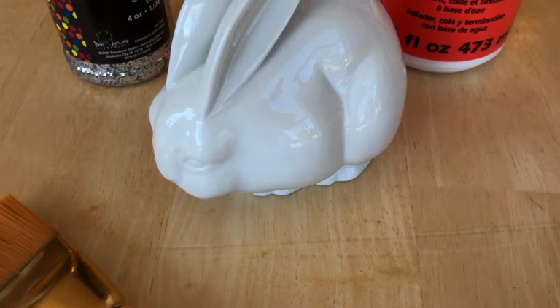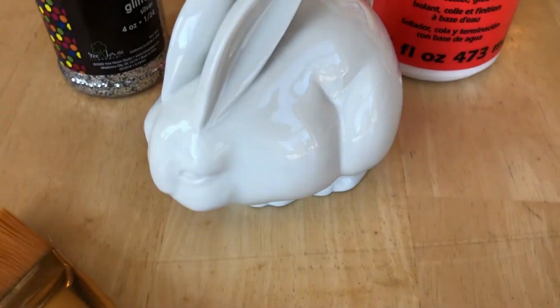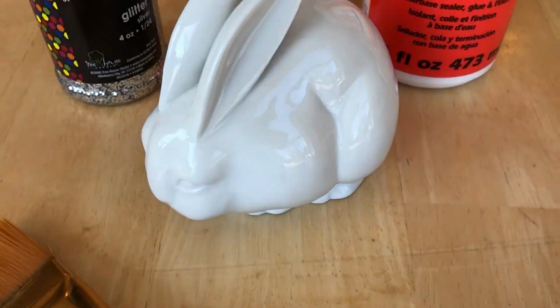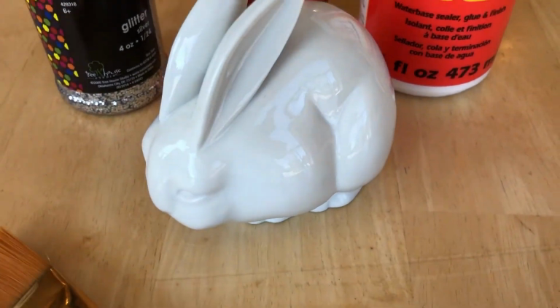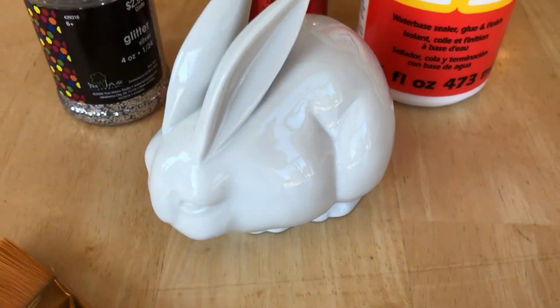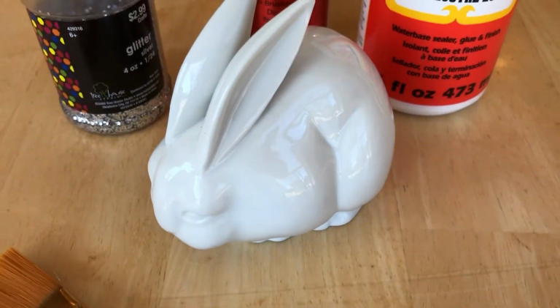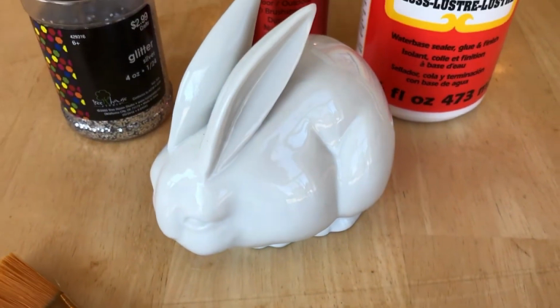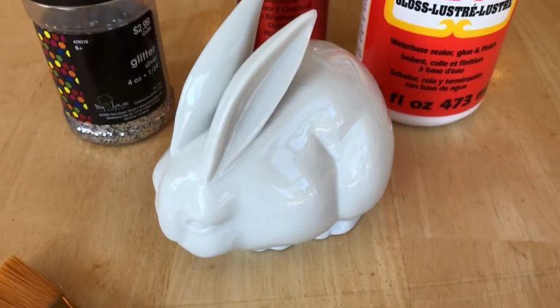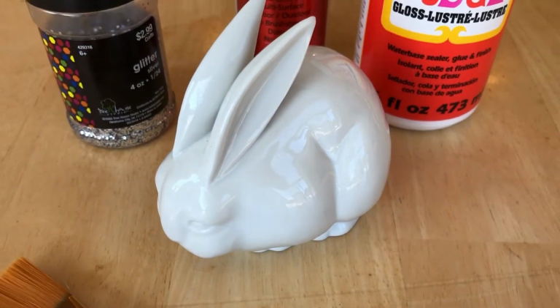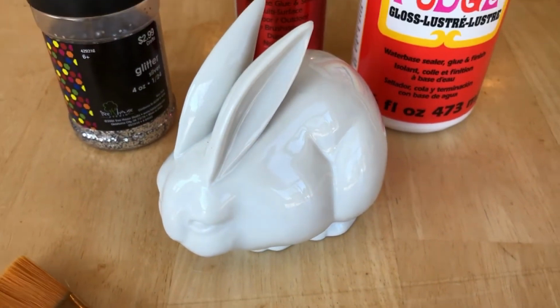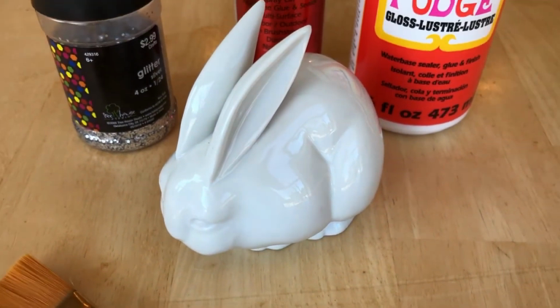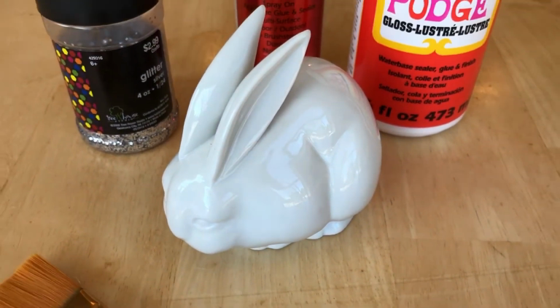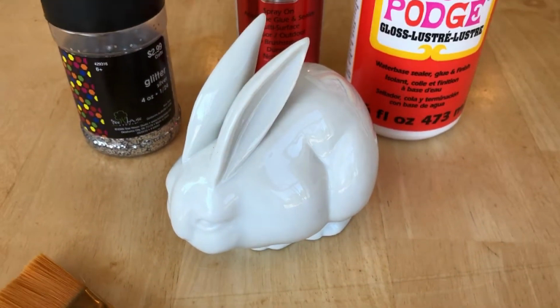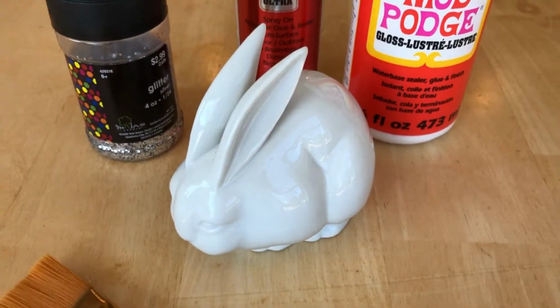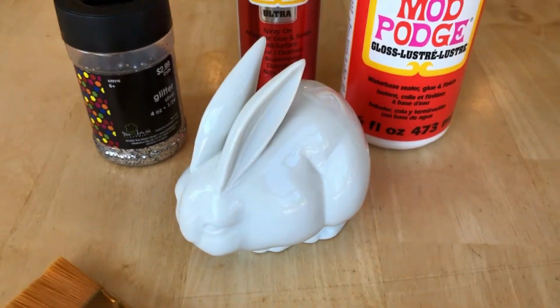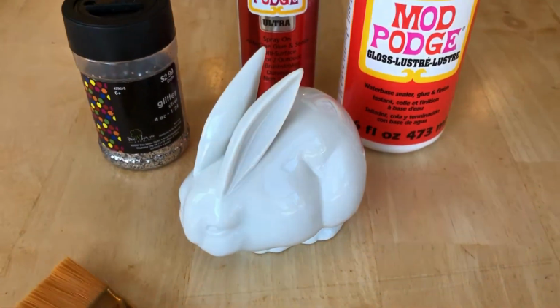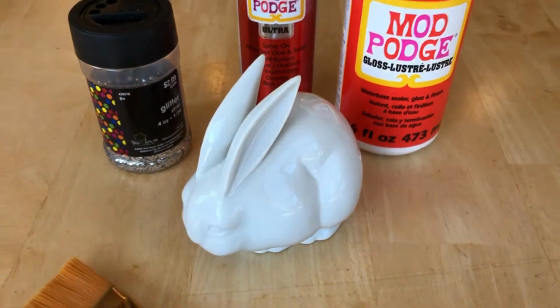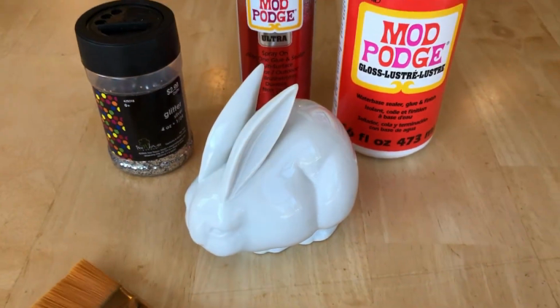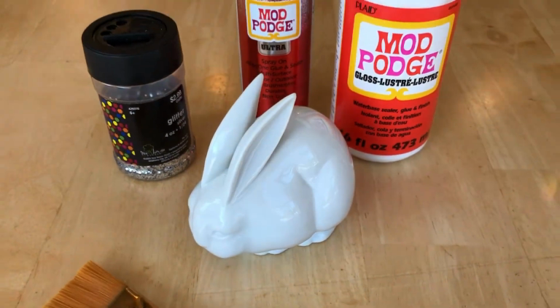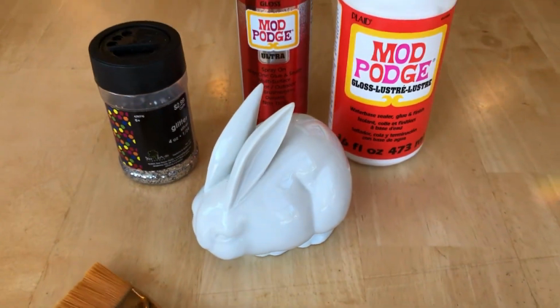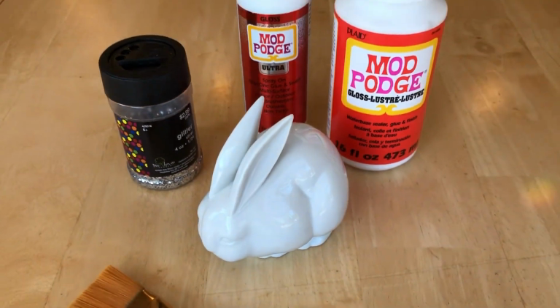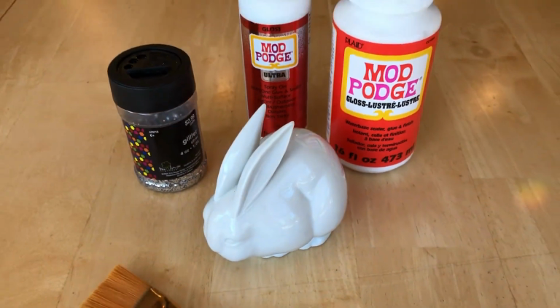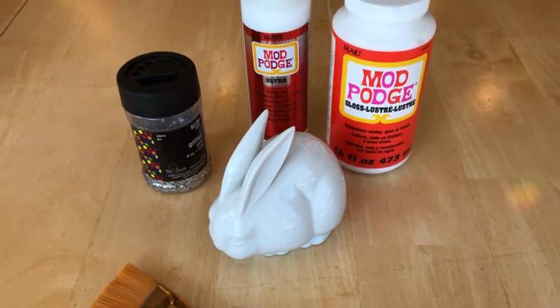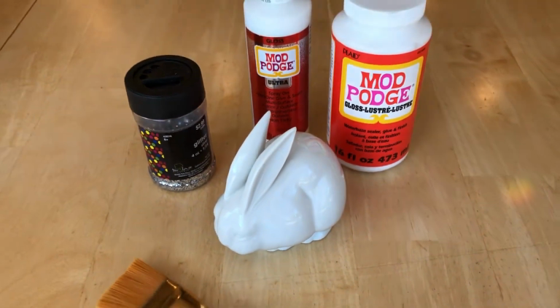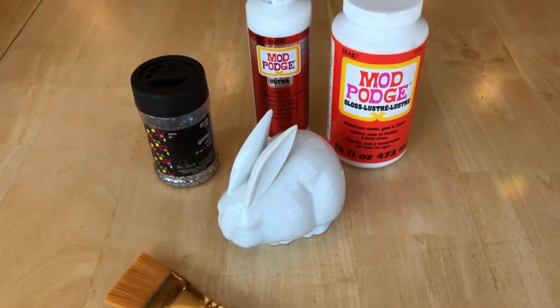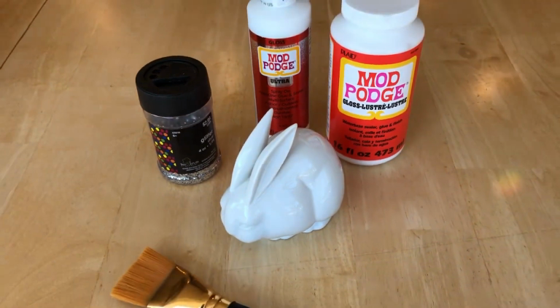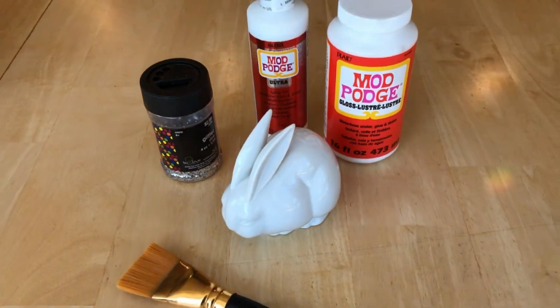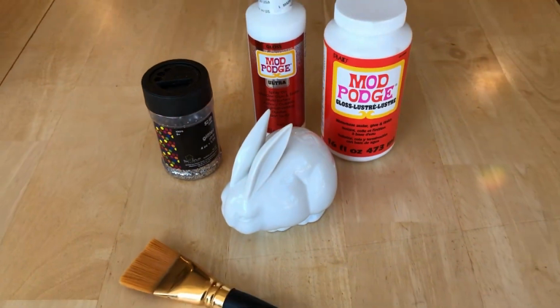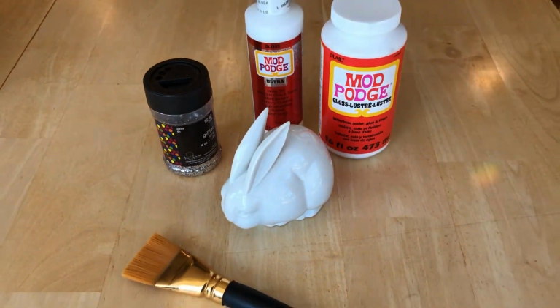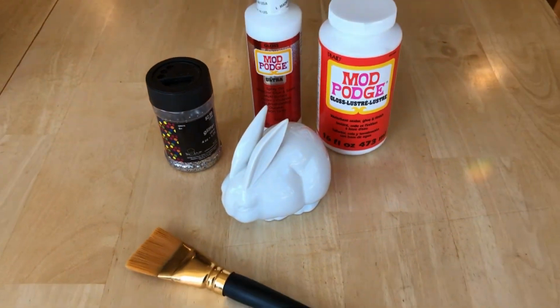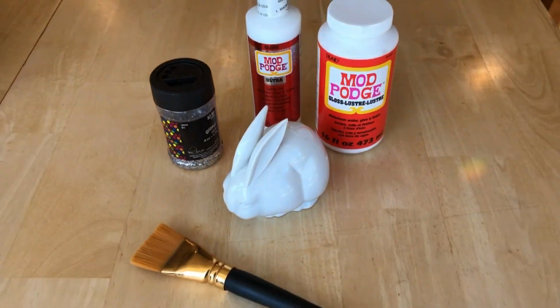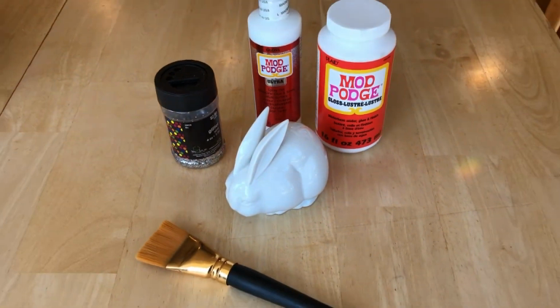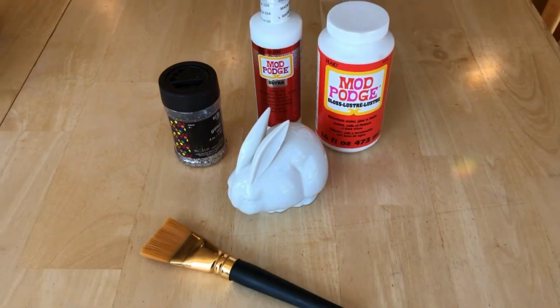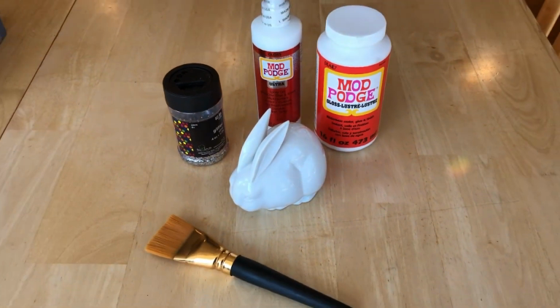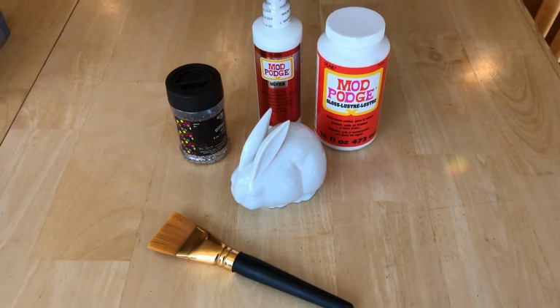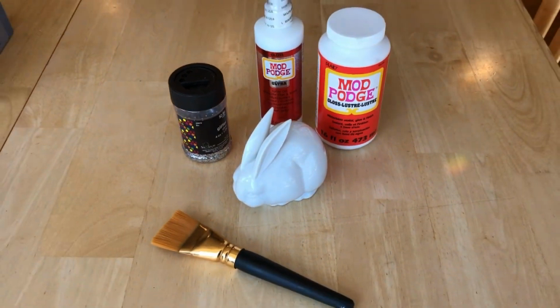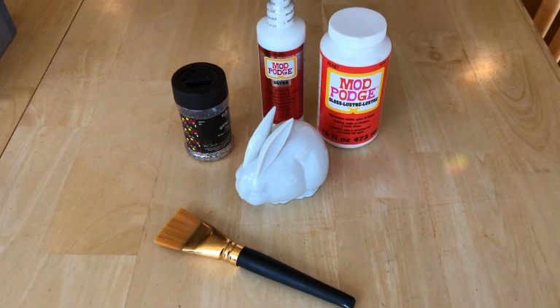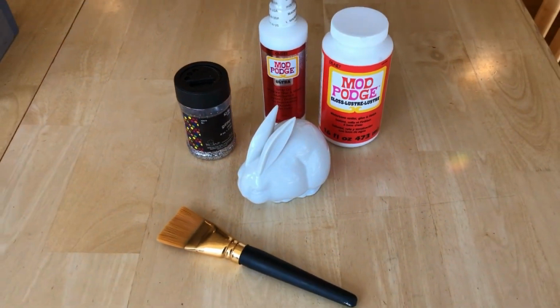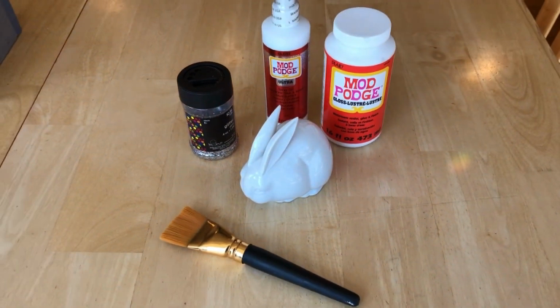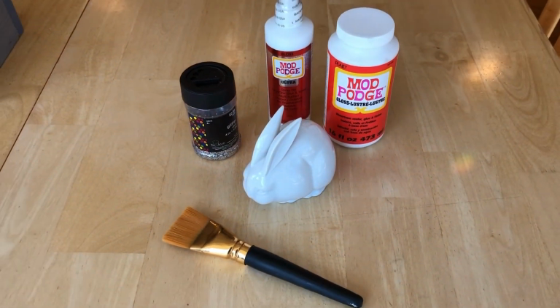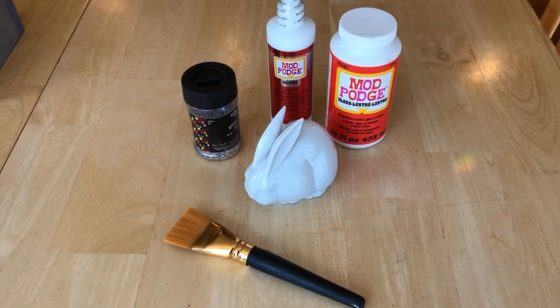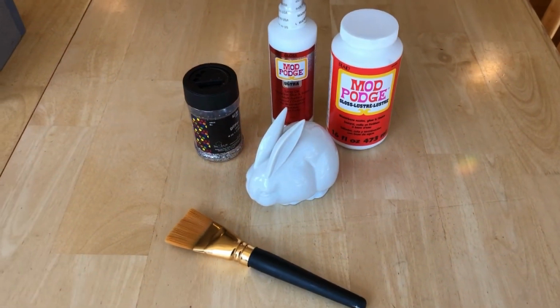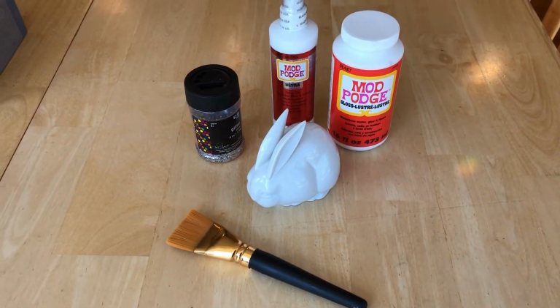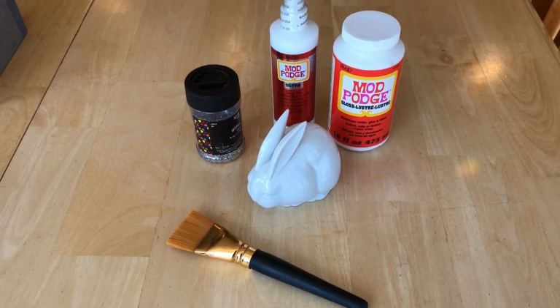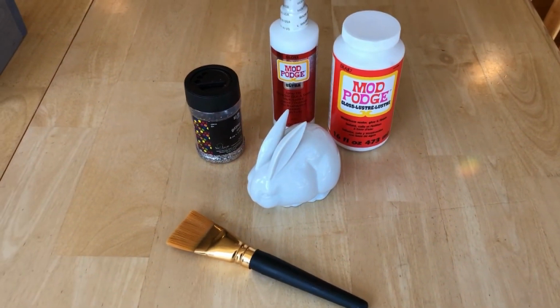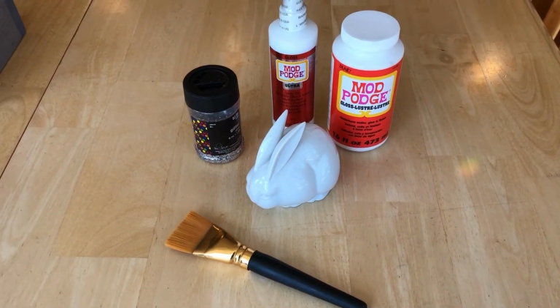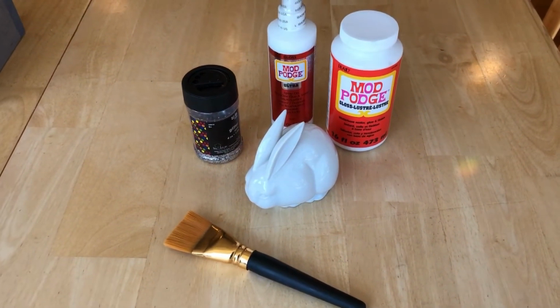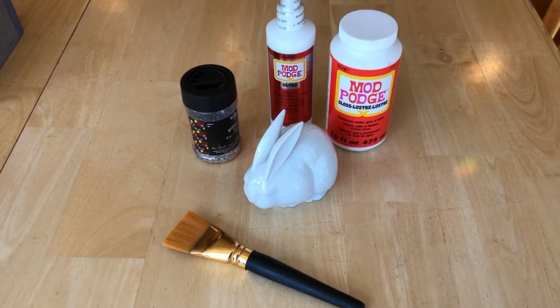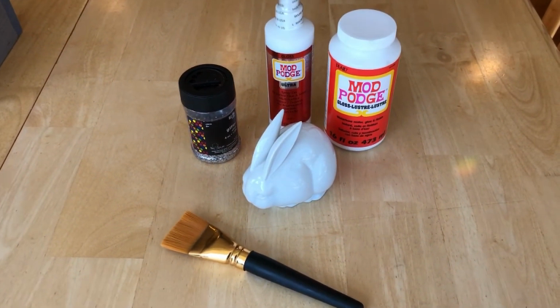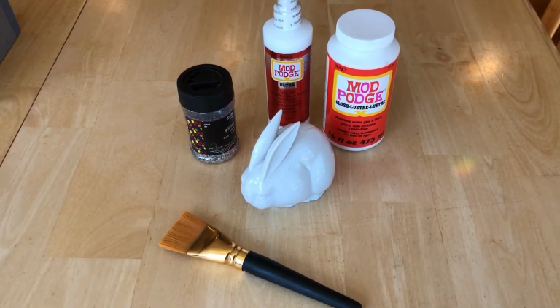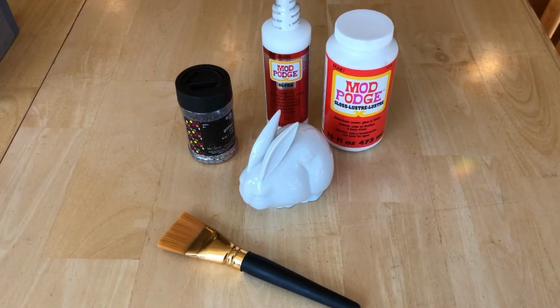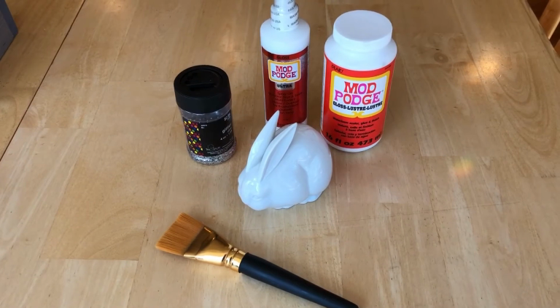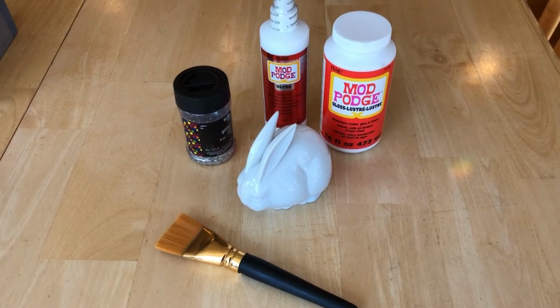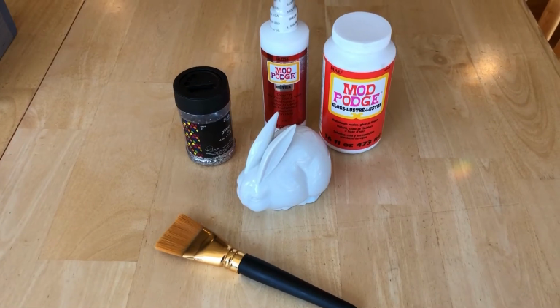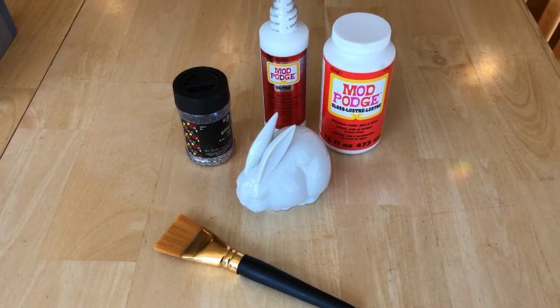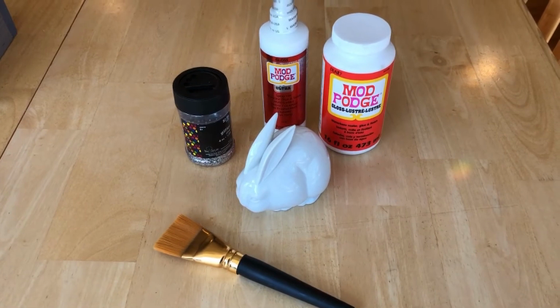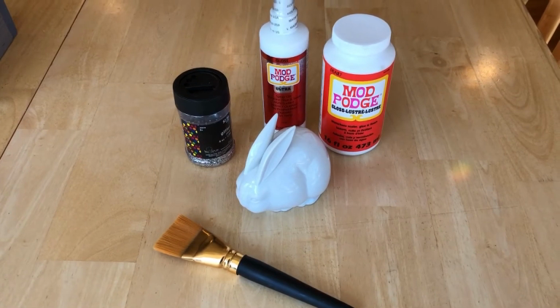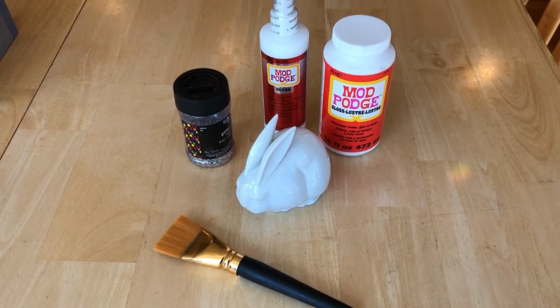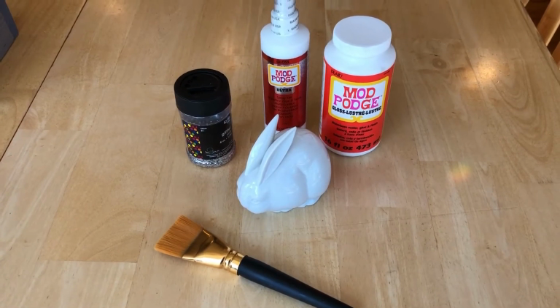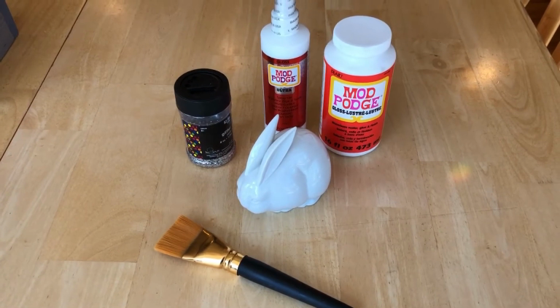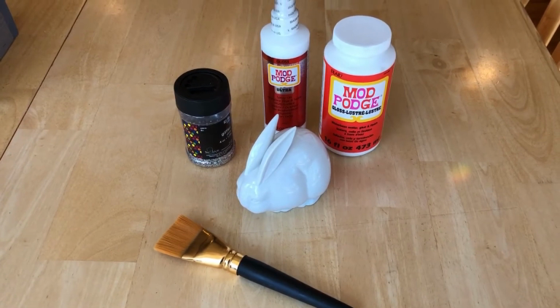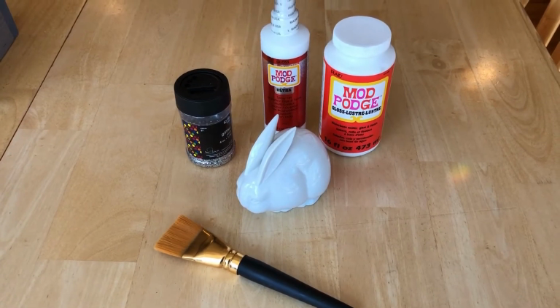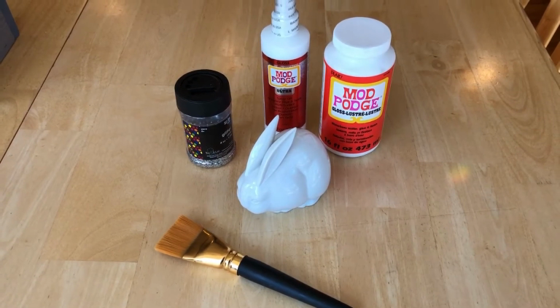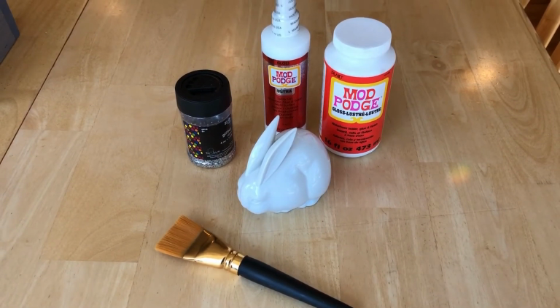For this project you'll need a ceramic bunny, Mod Podge, Mod Podge Ultra, glitter, and a paintbrush.